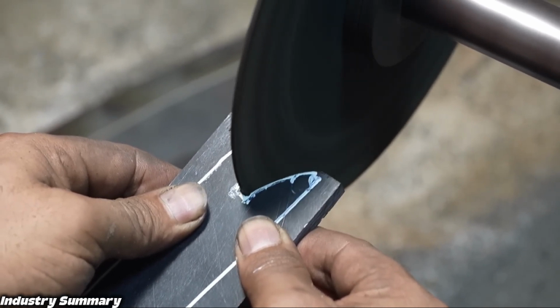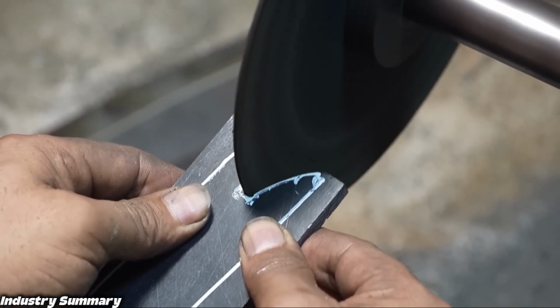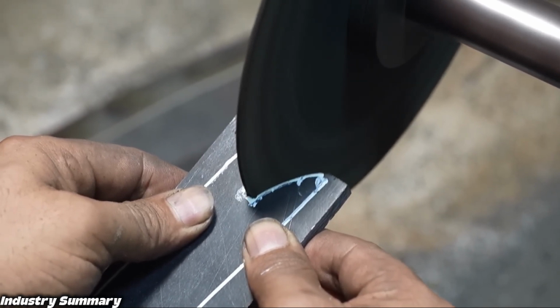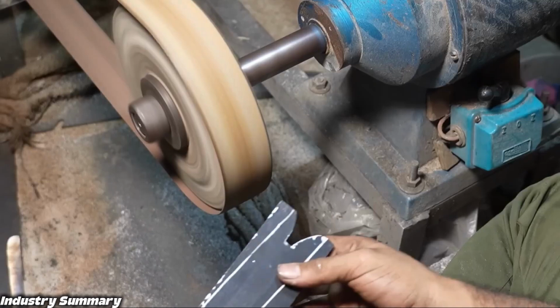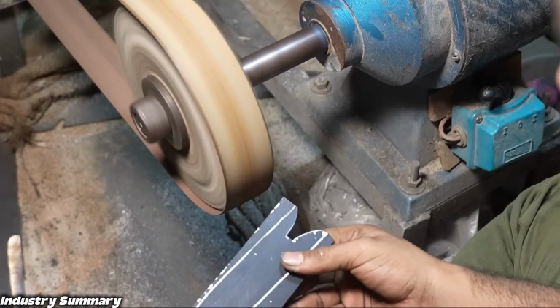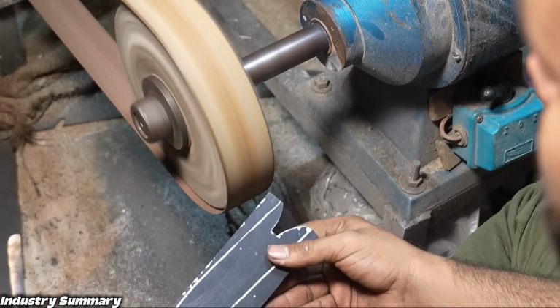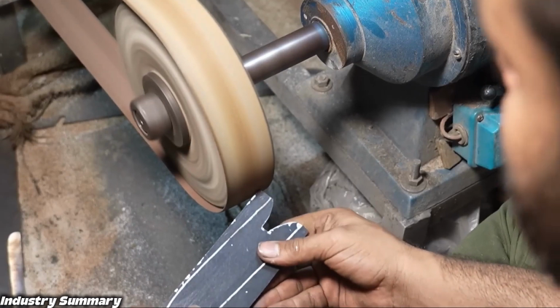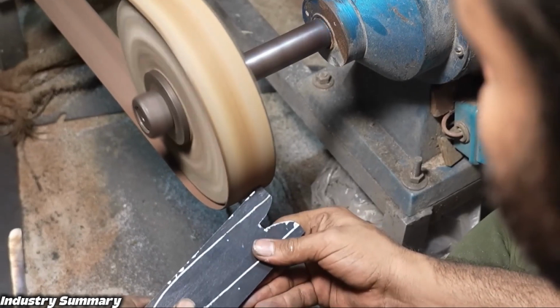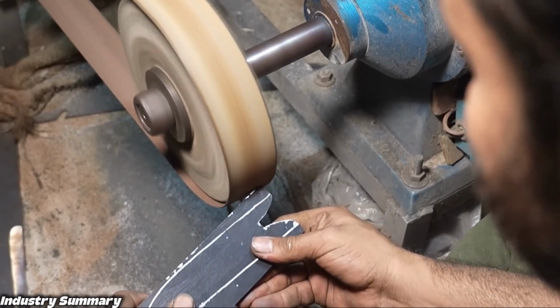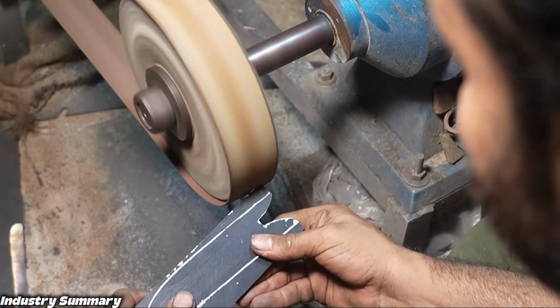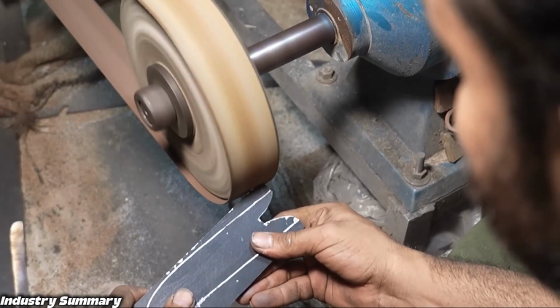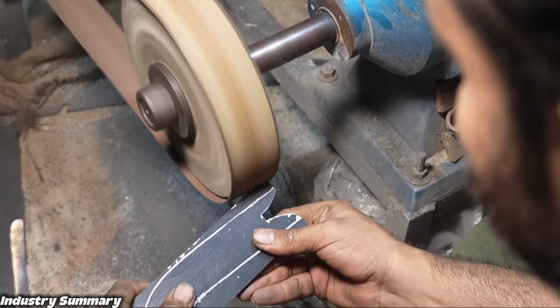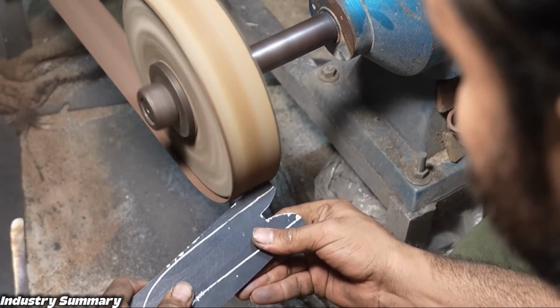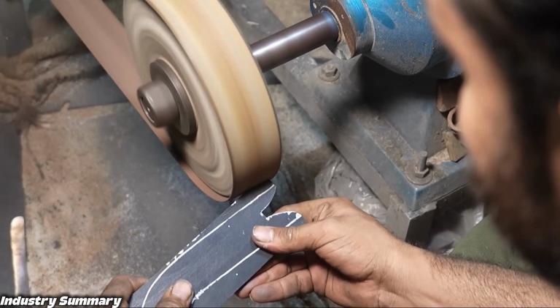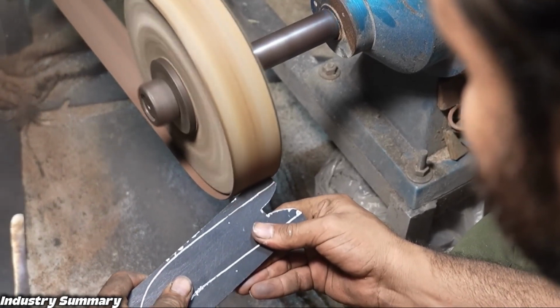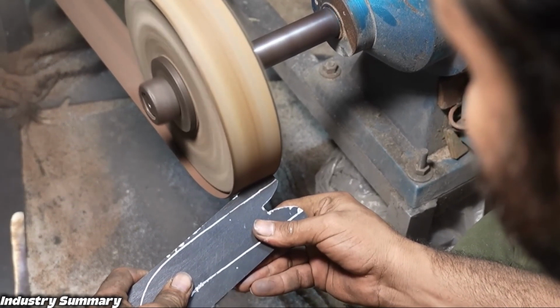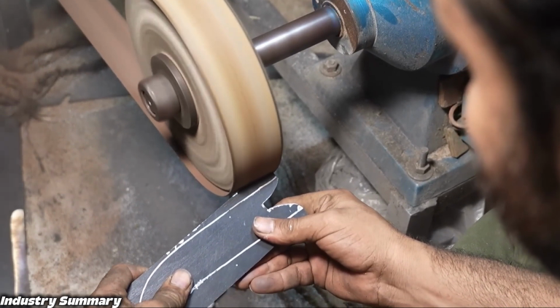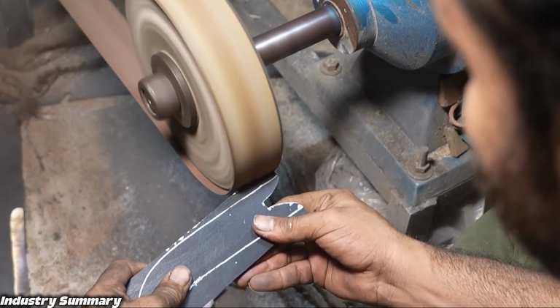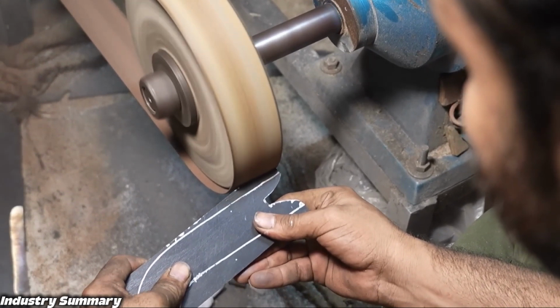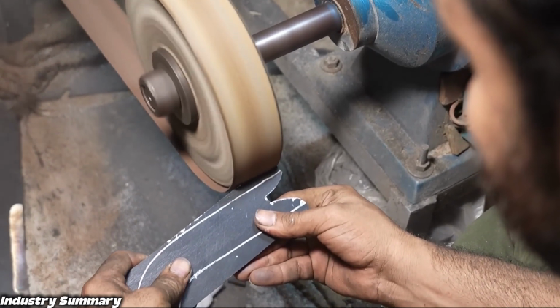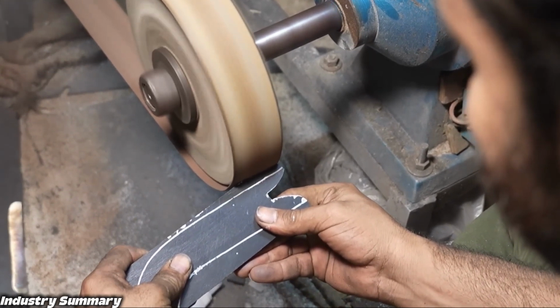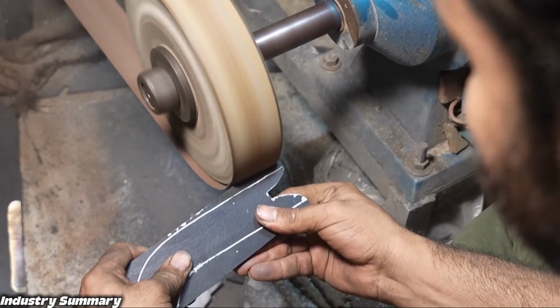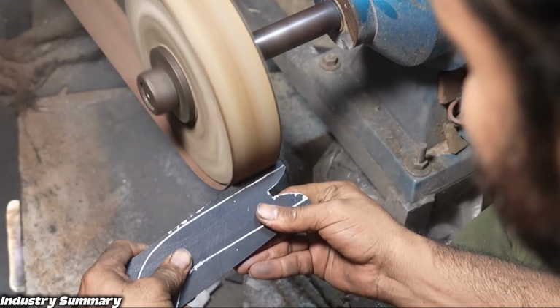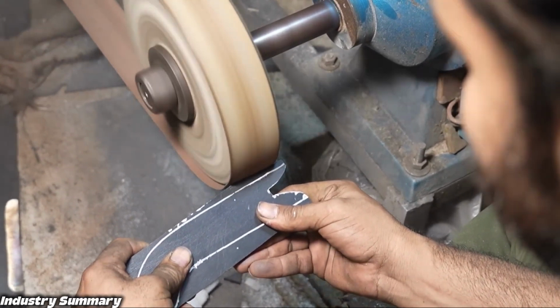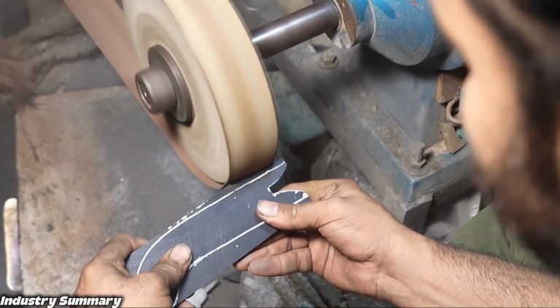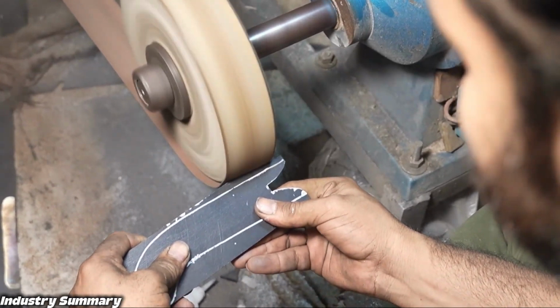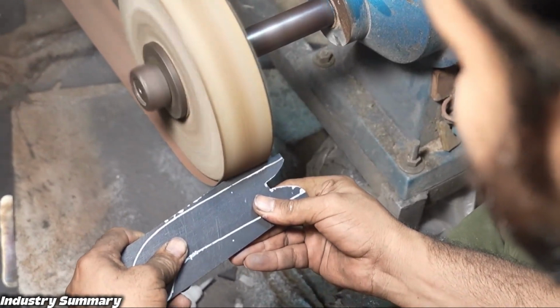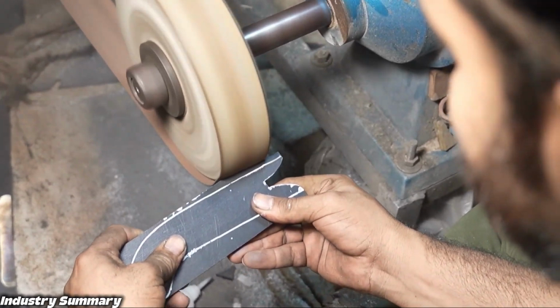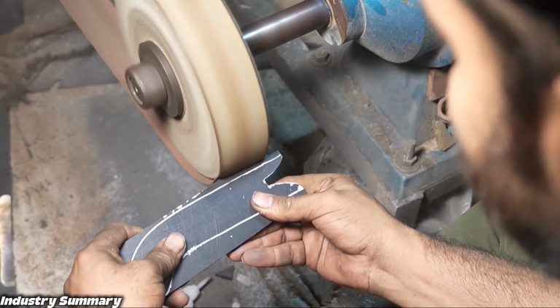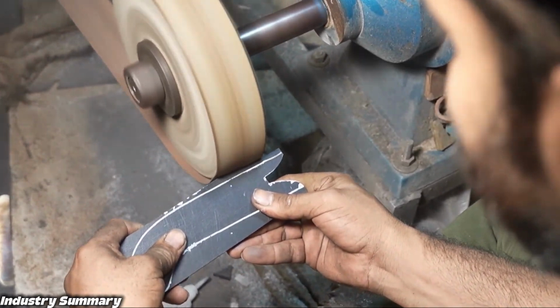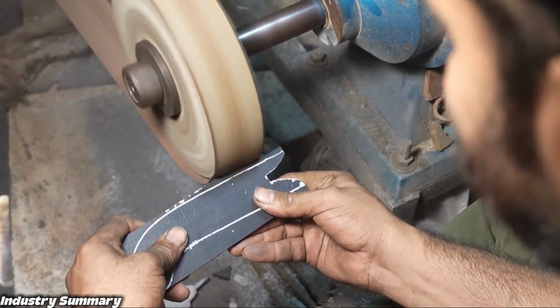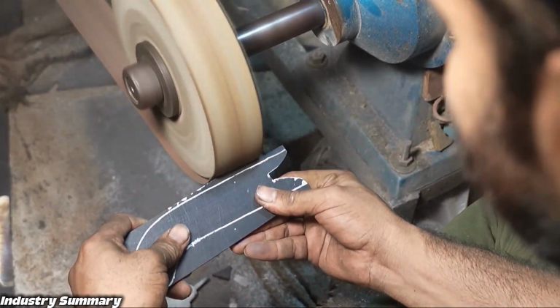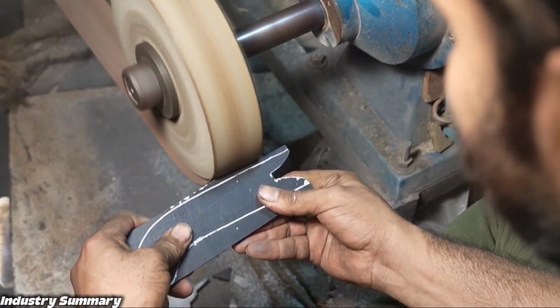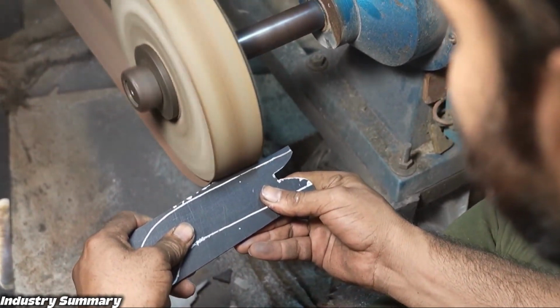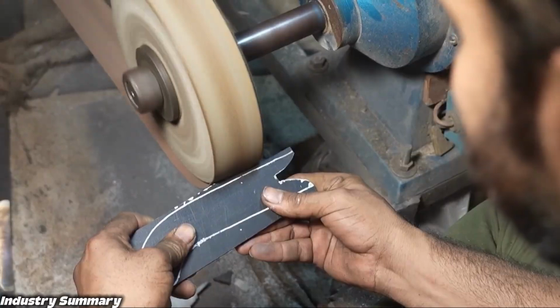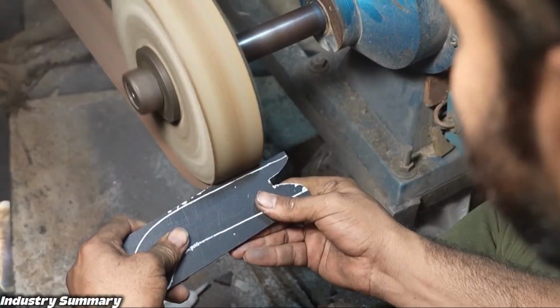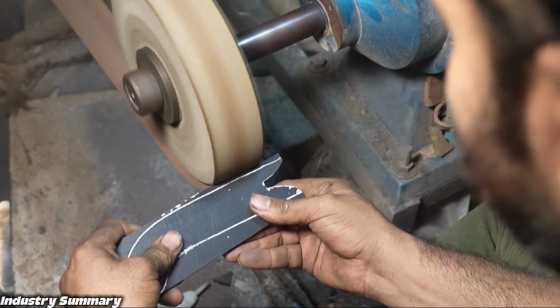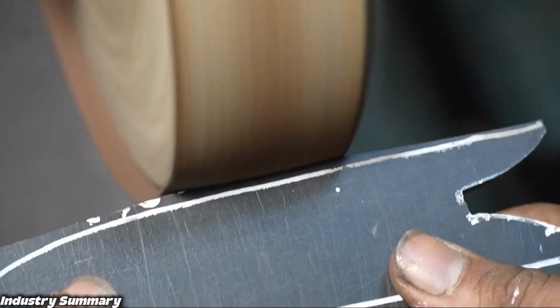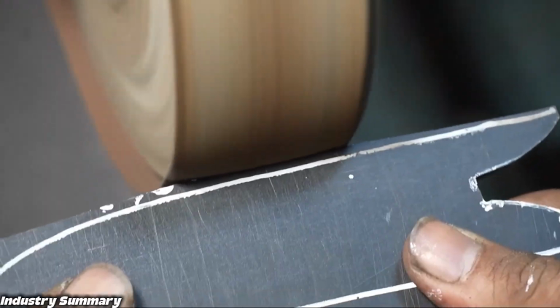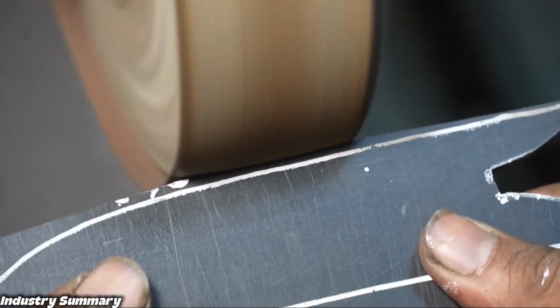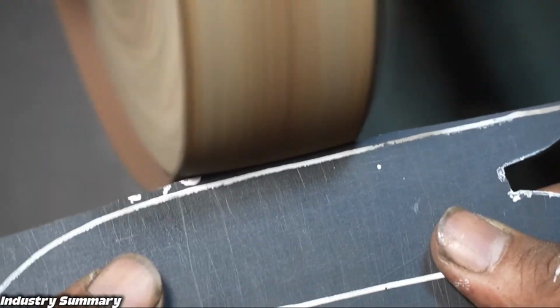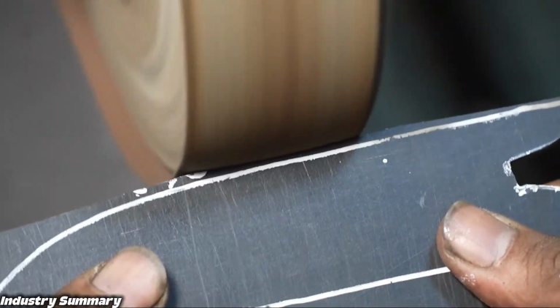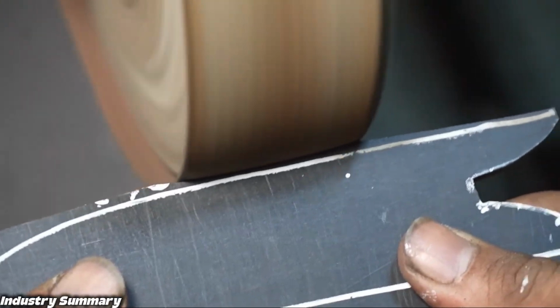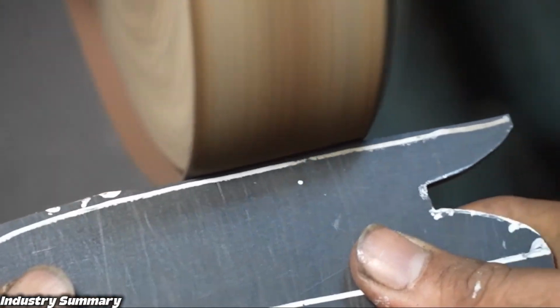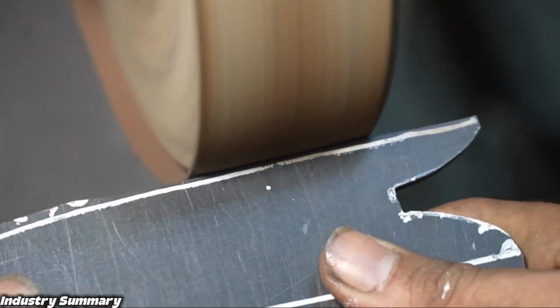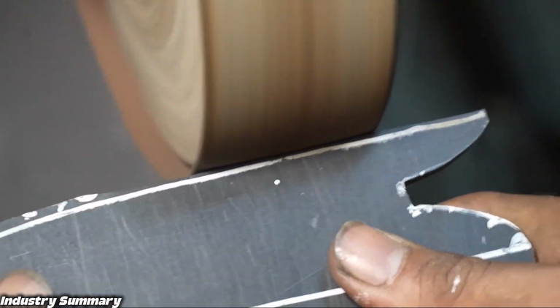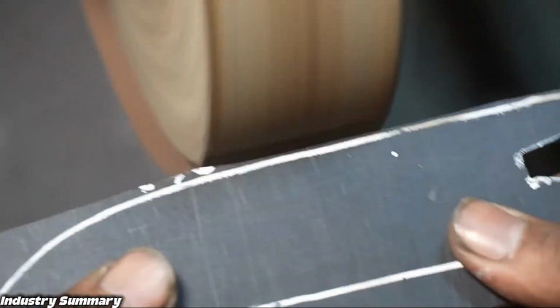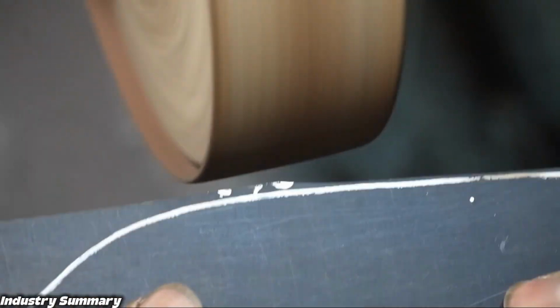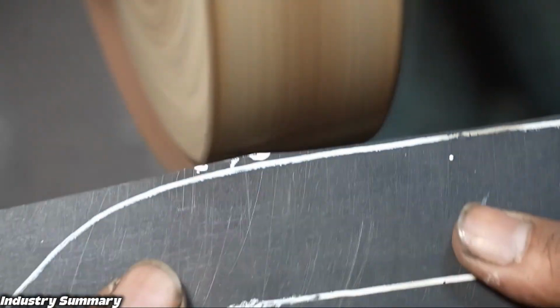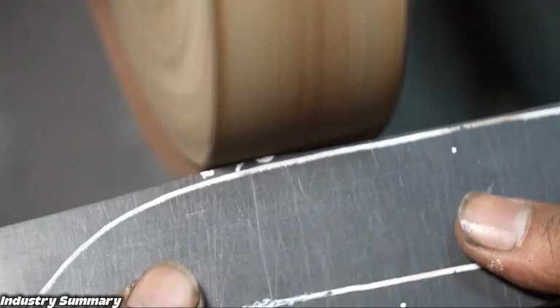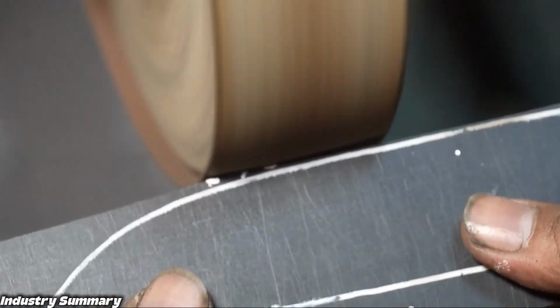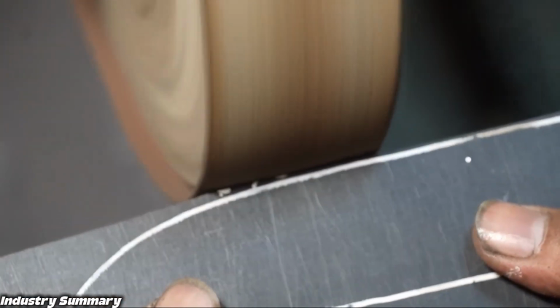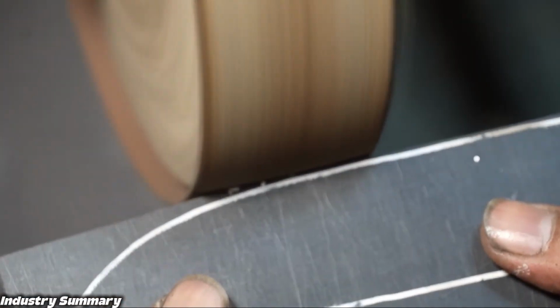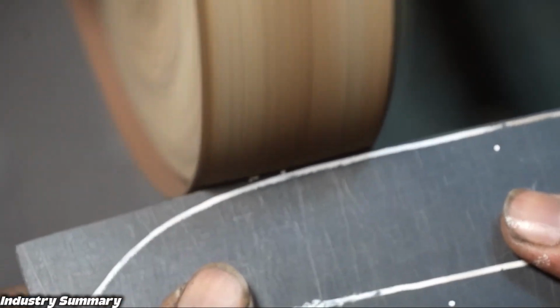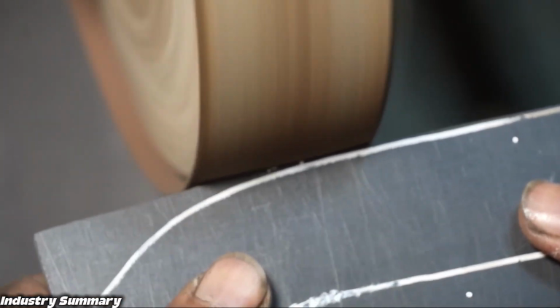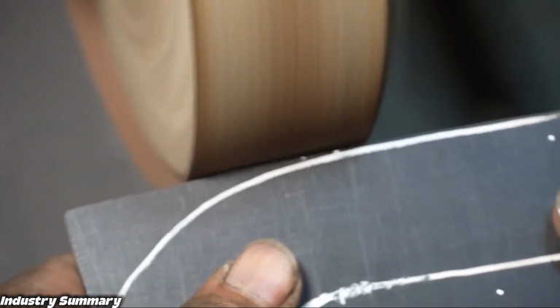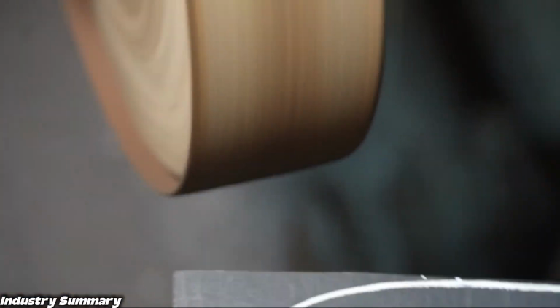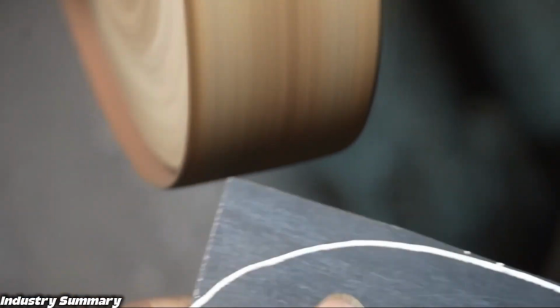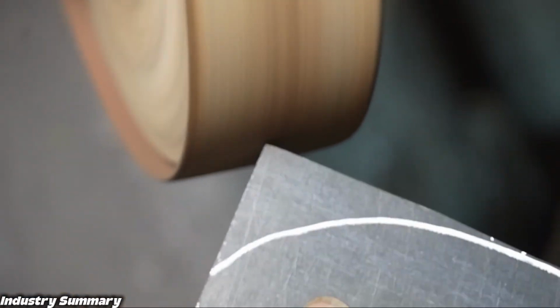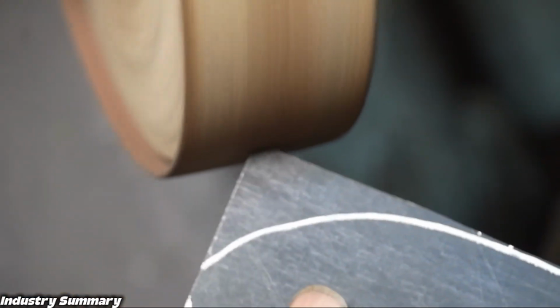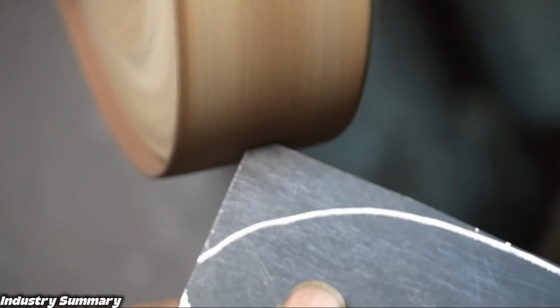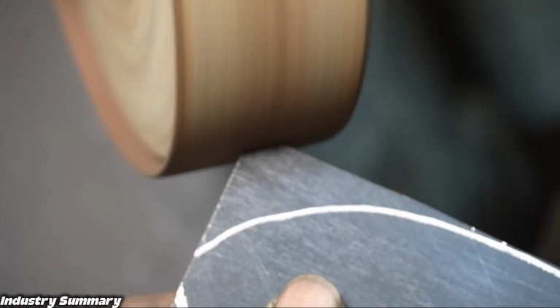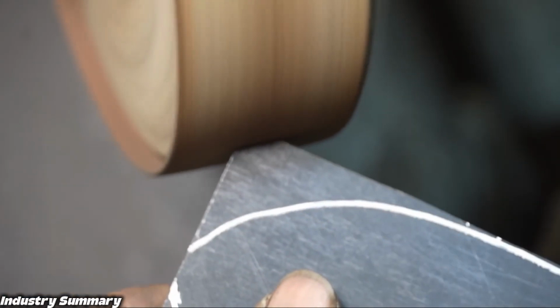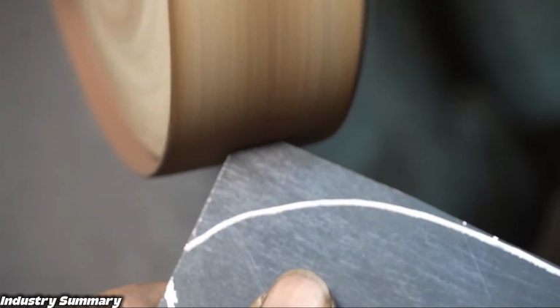Using the markings on this wooden handle as a guide, it is placed on the drilled metal handle so that three holes can be accurately aligned and attached.